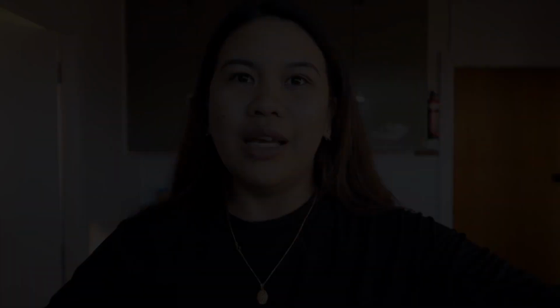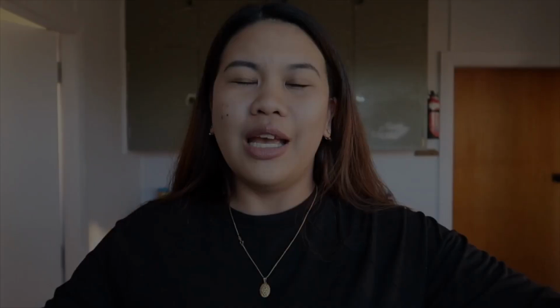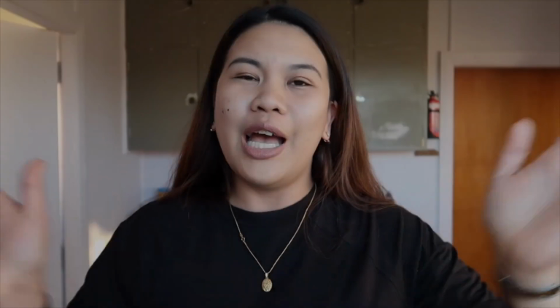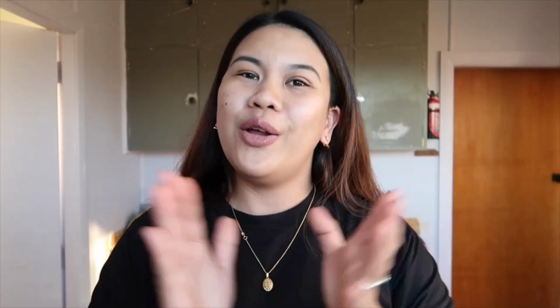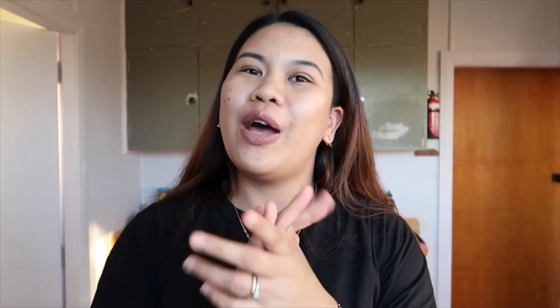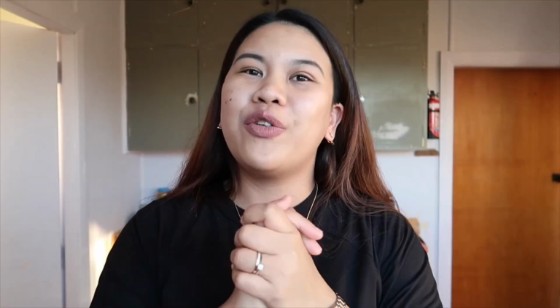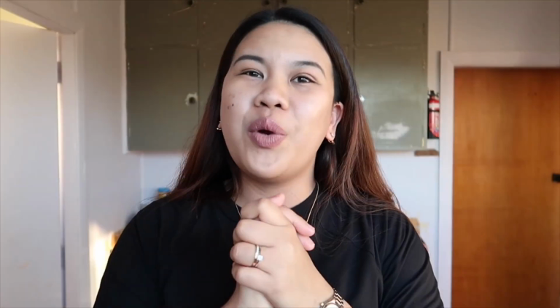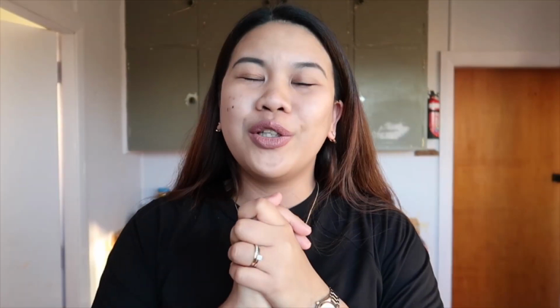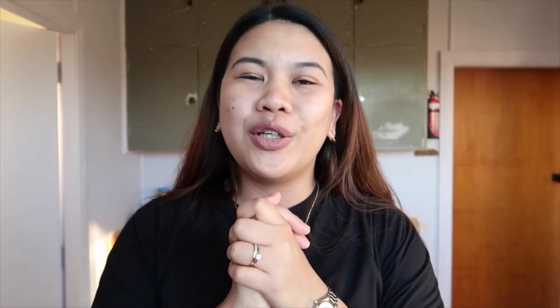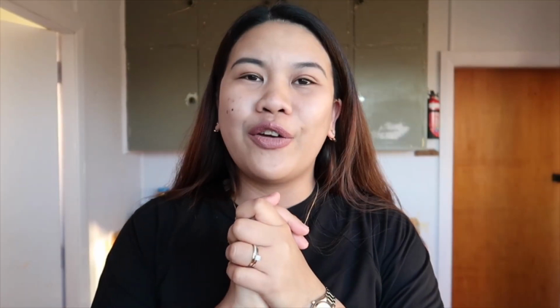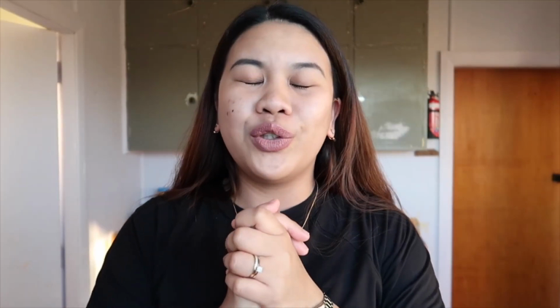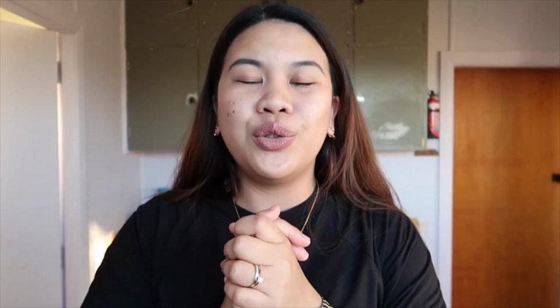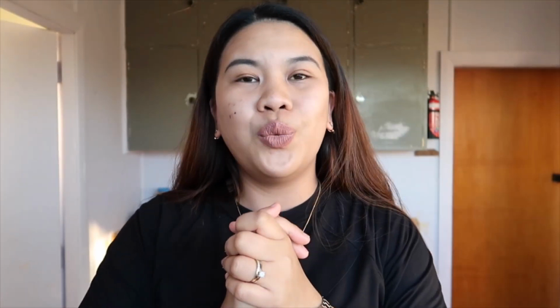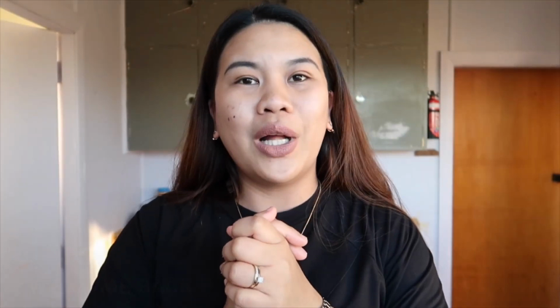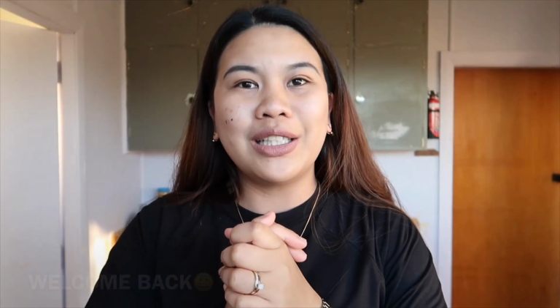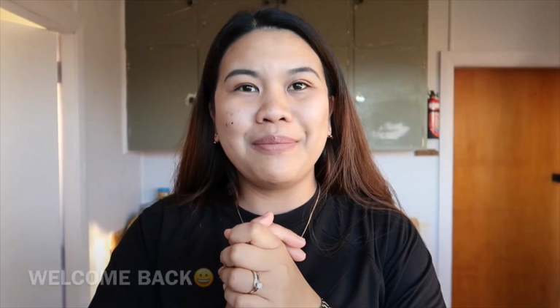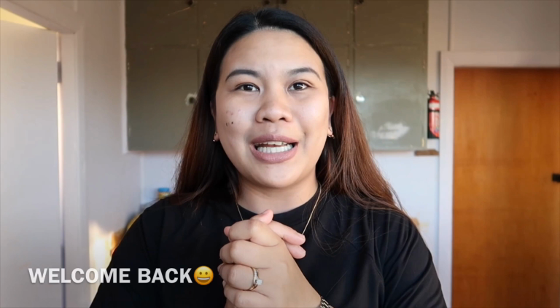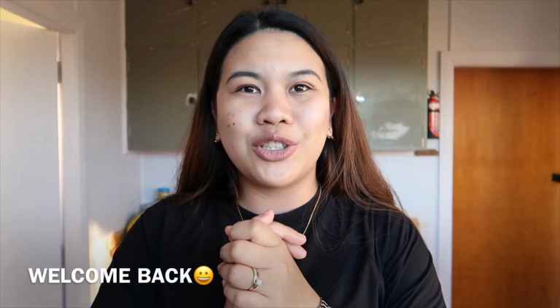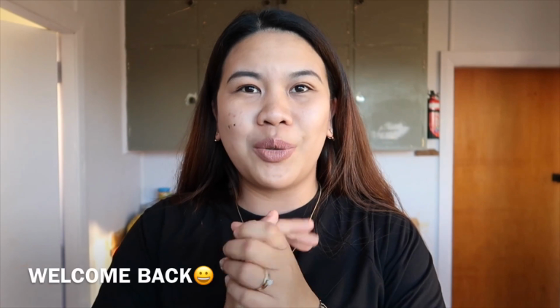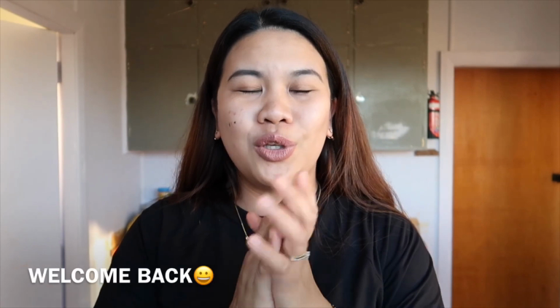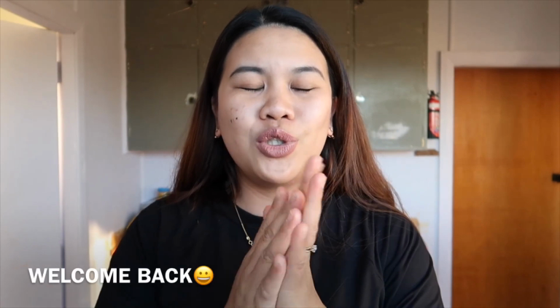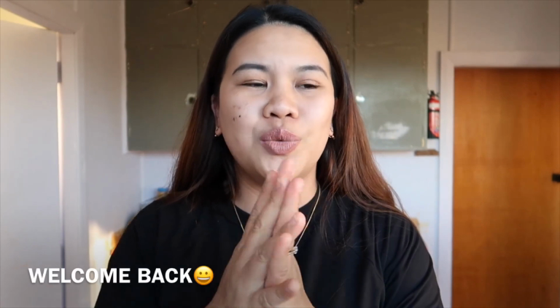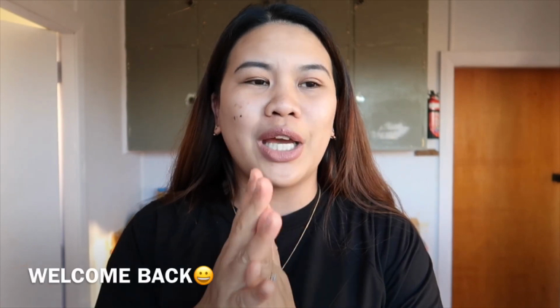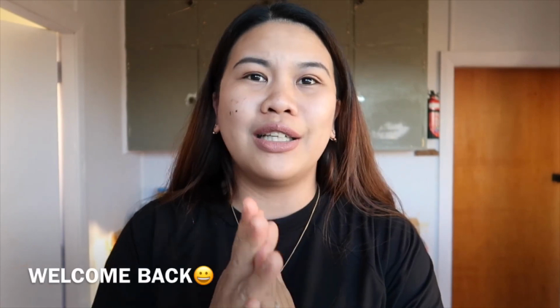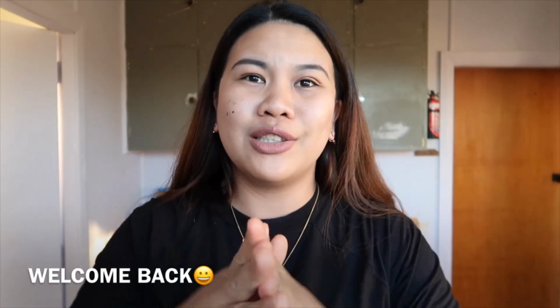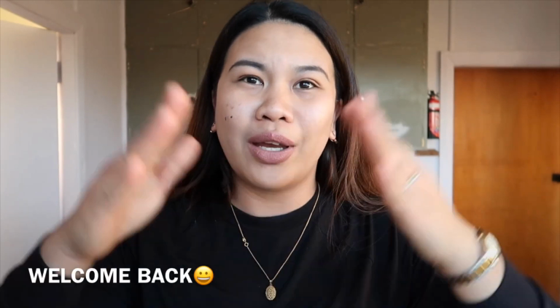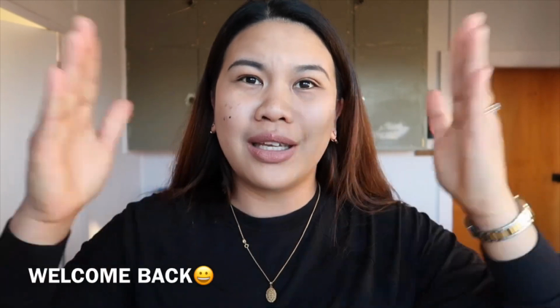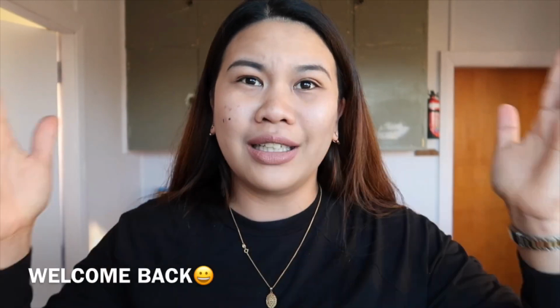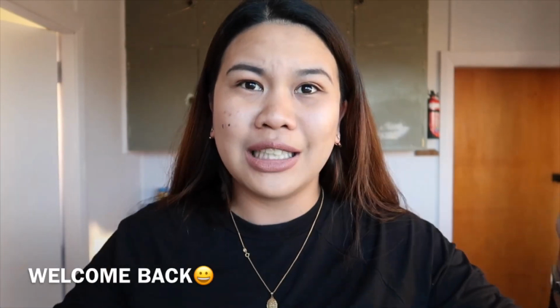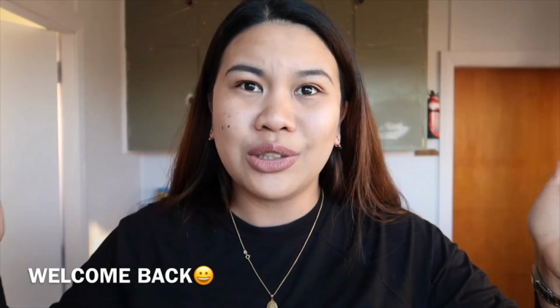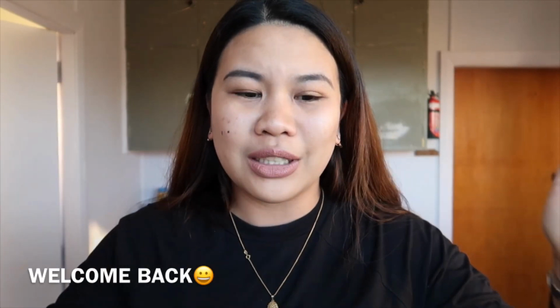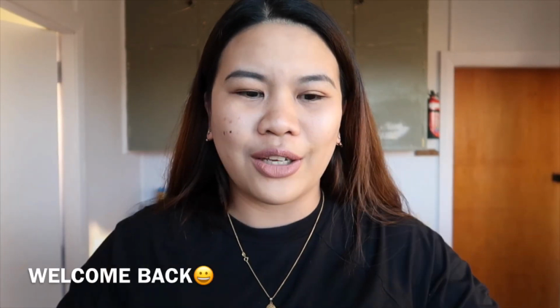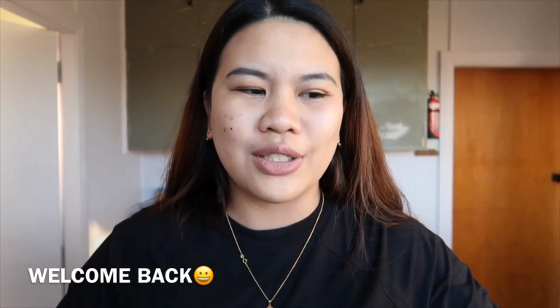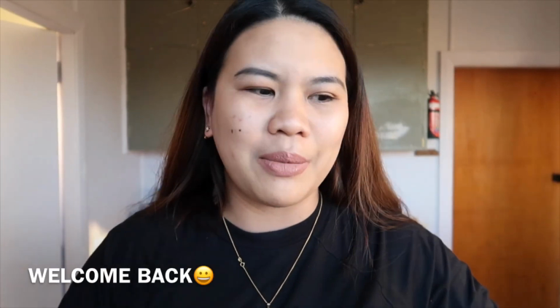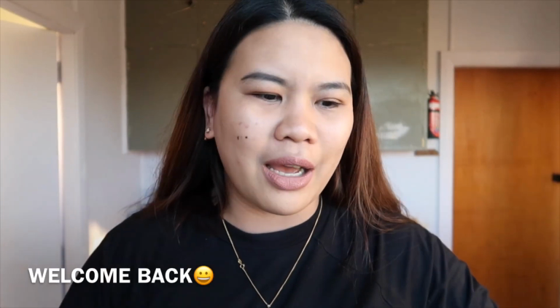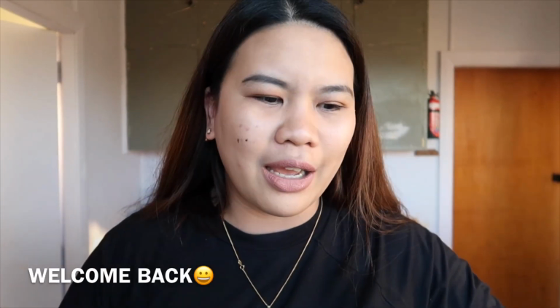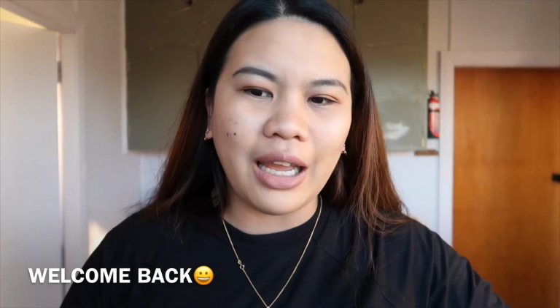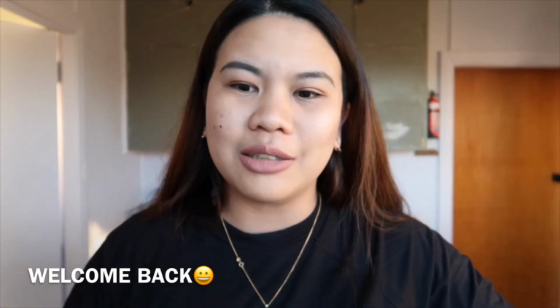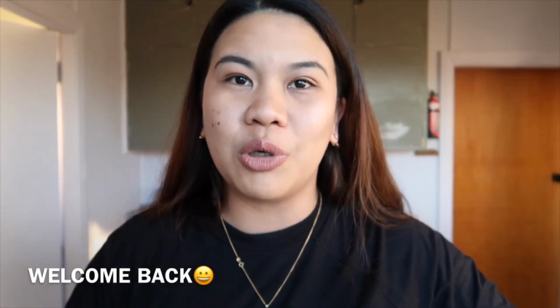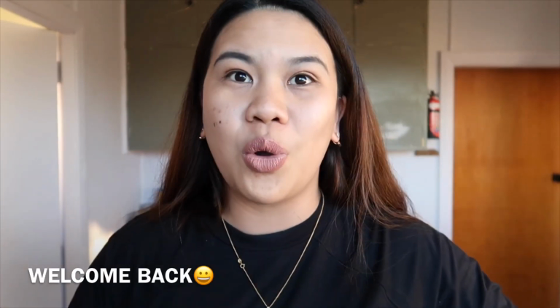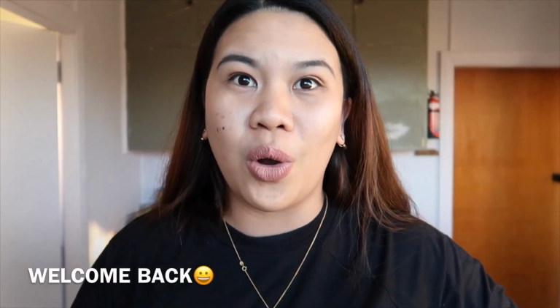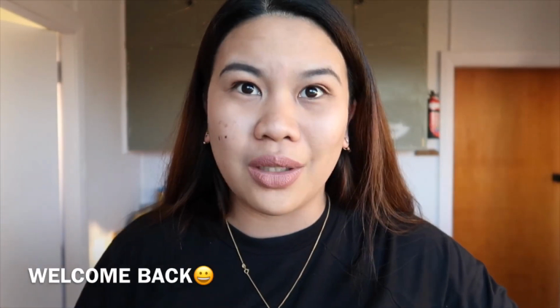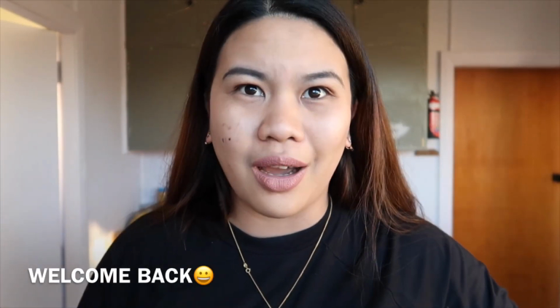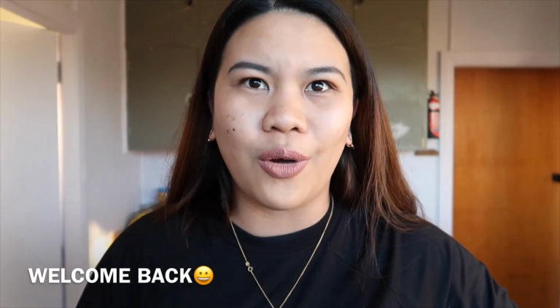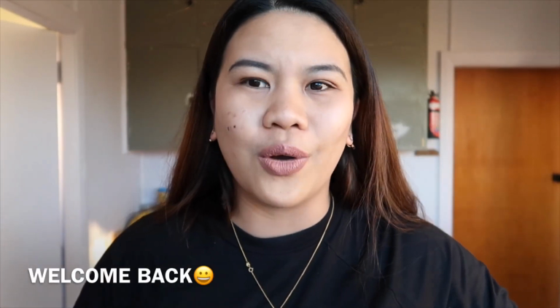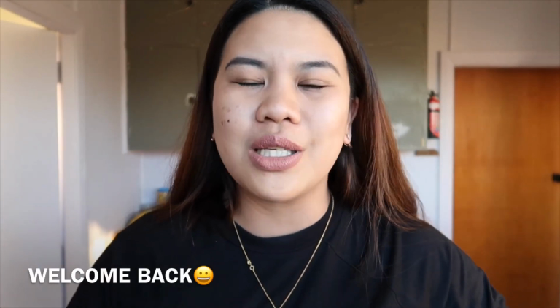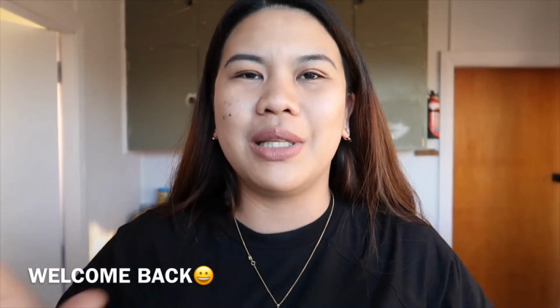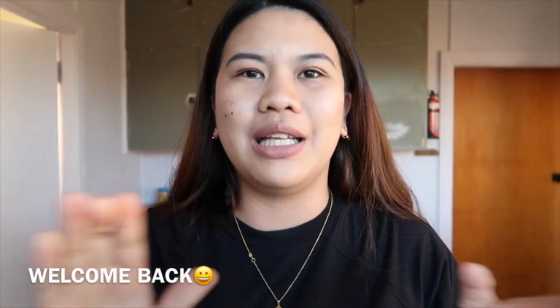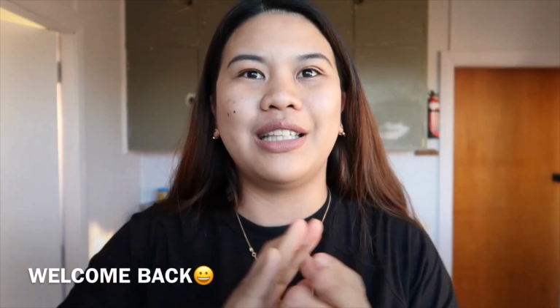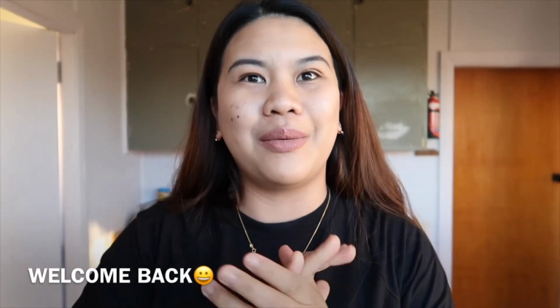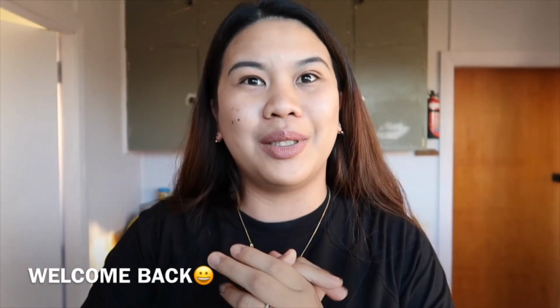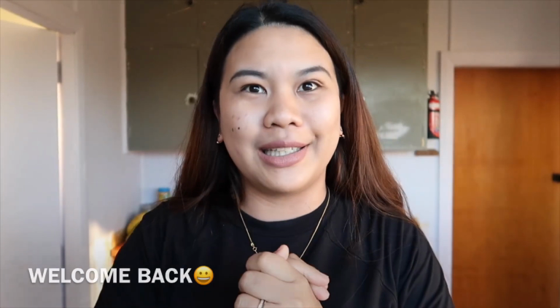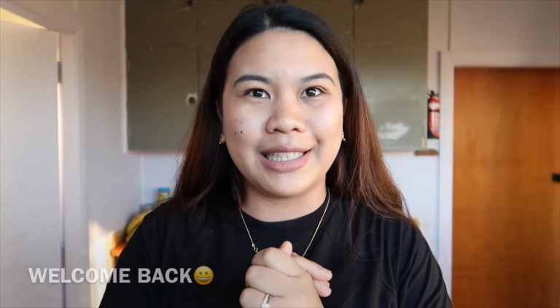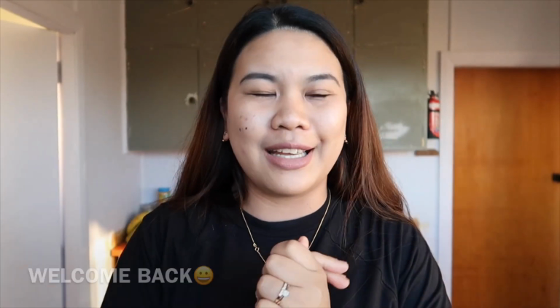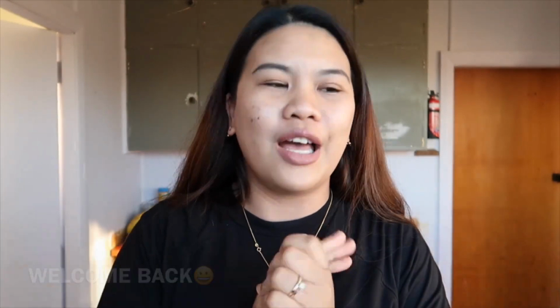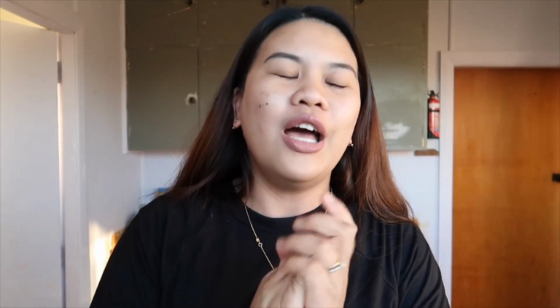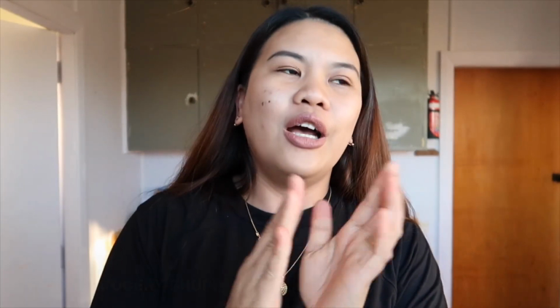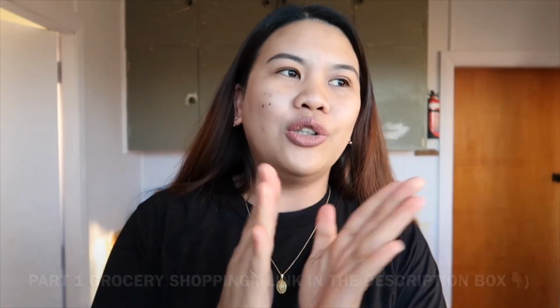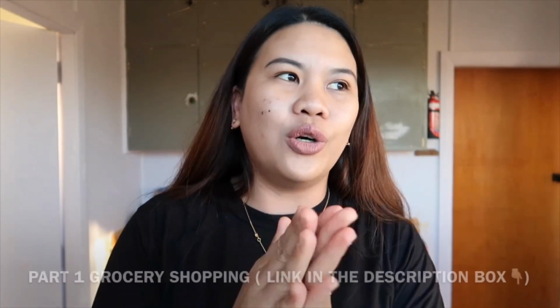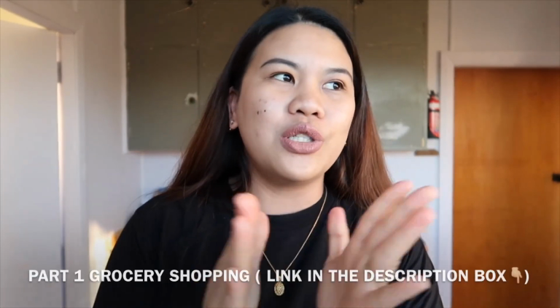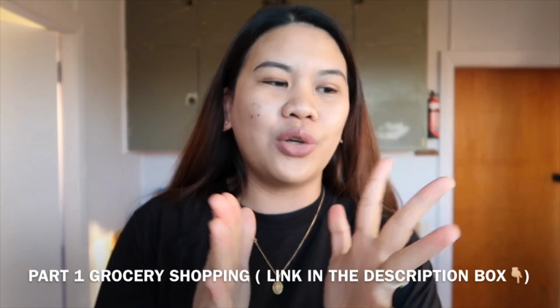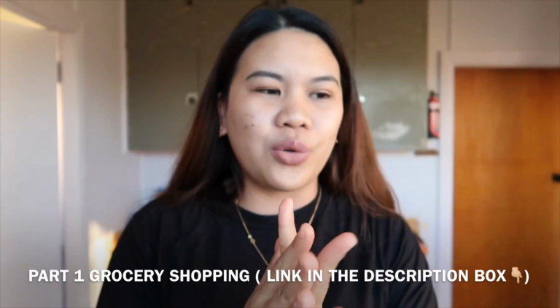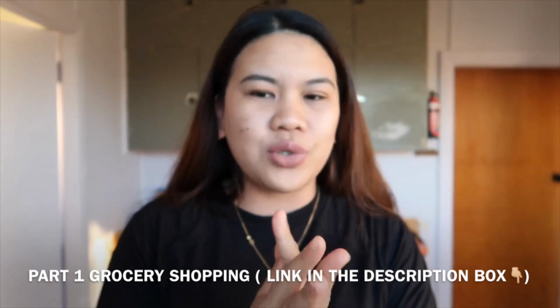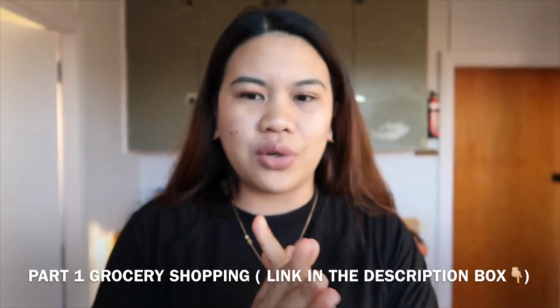Hello everyone, good afternoon, welcome back to my YouTube channel. So ayan, nandito na tayo sa bahay at mag-go-haul na ako sa binili namin kanina doon sa grocery.